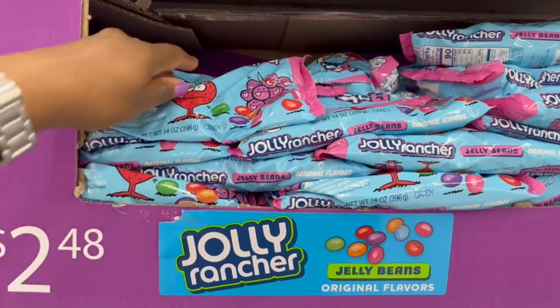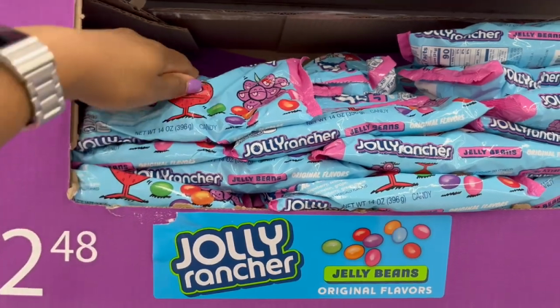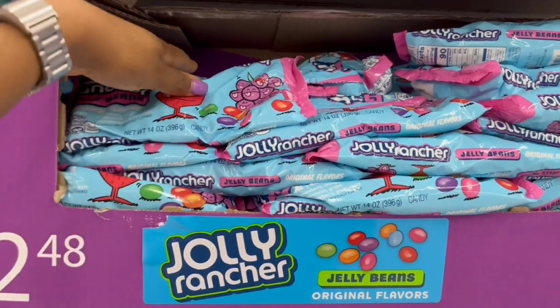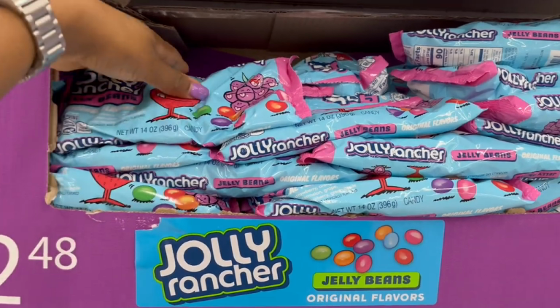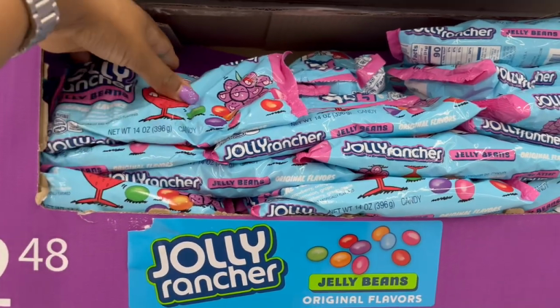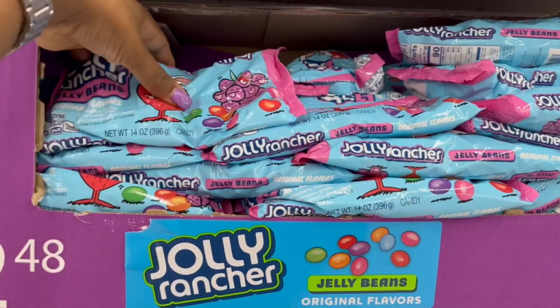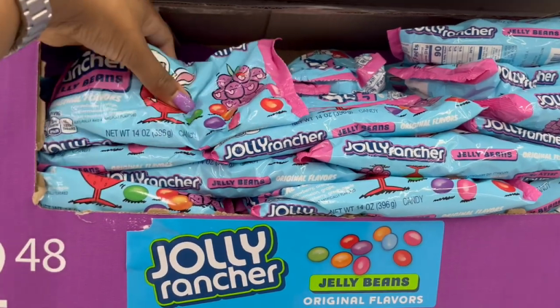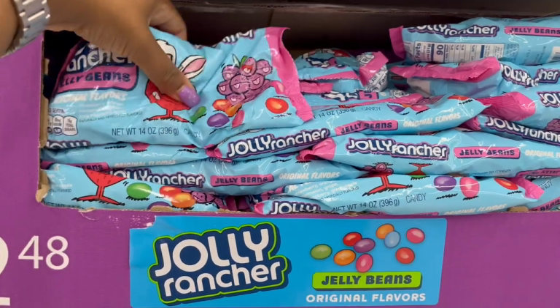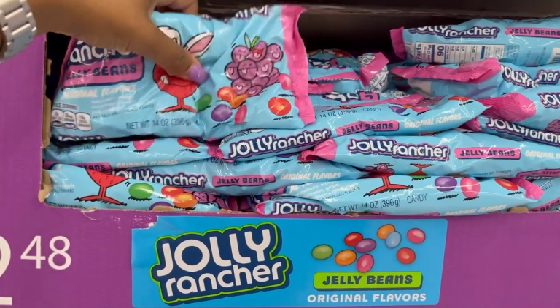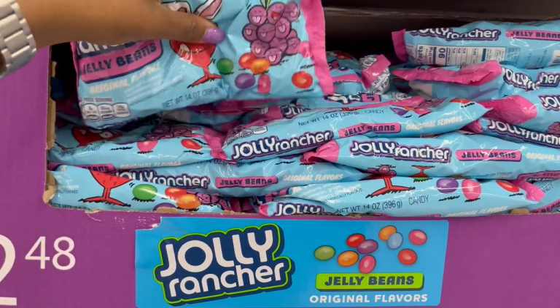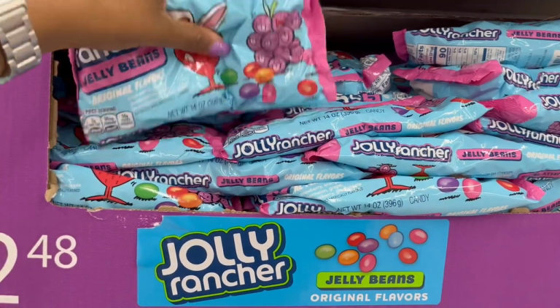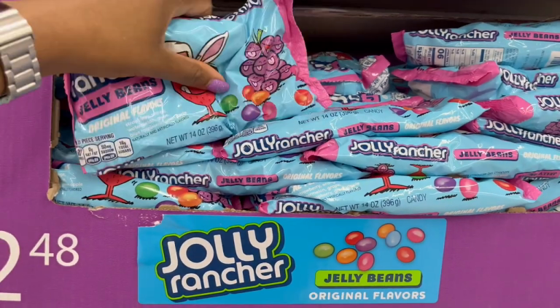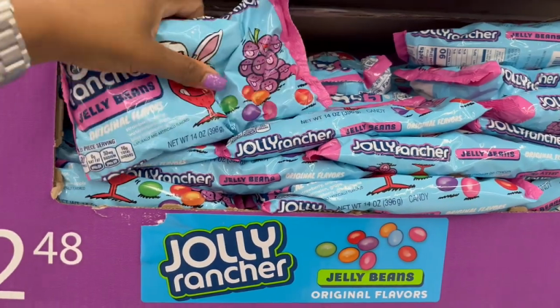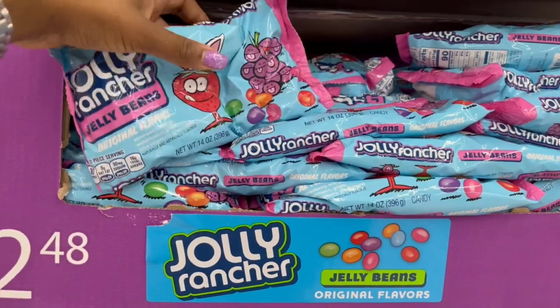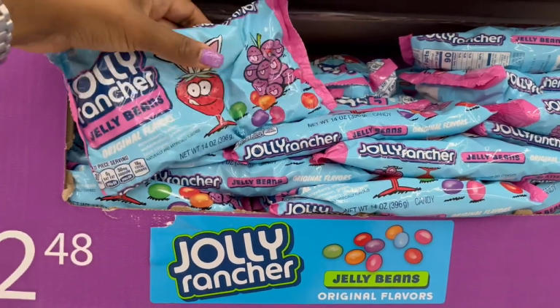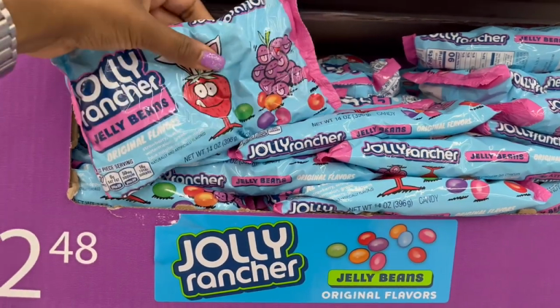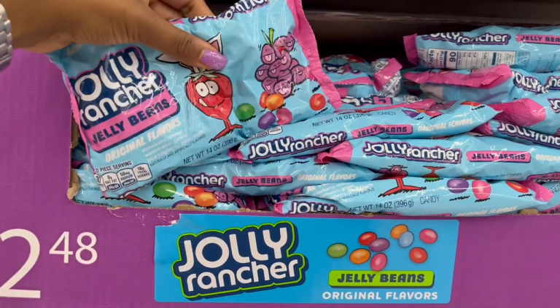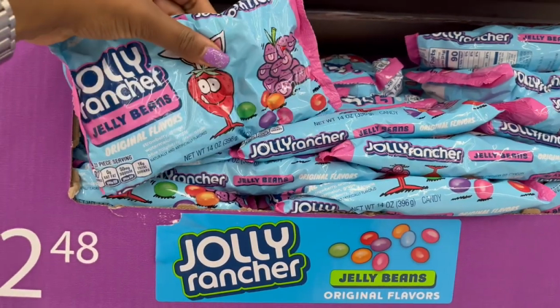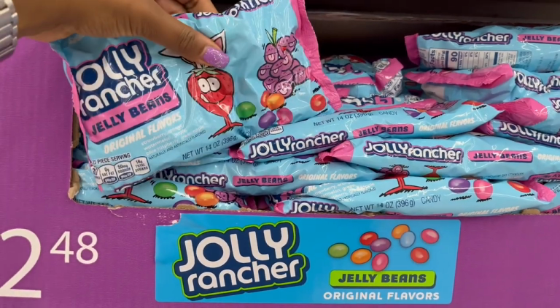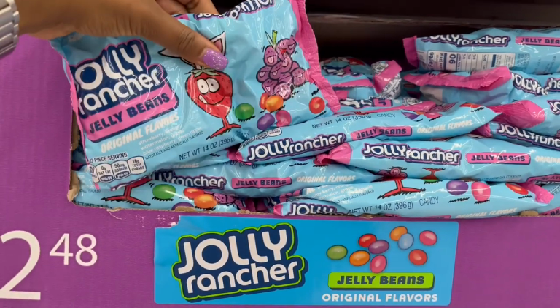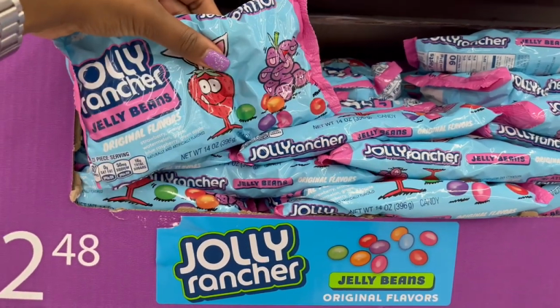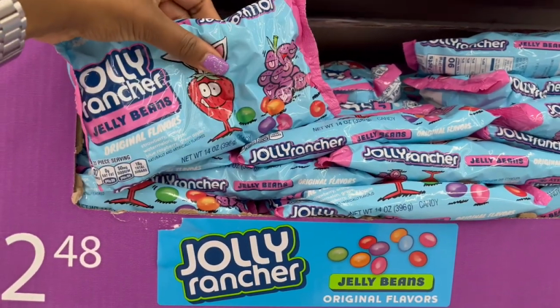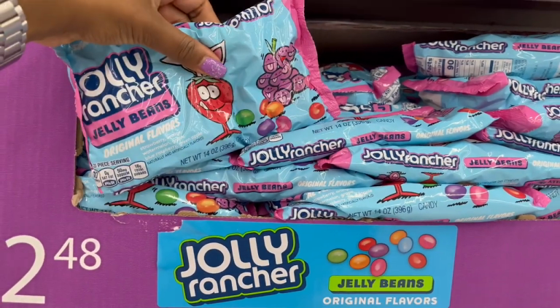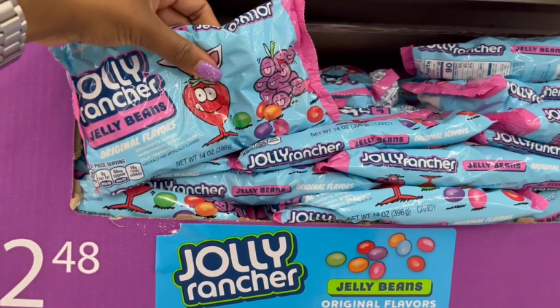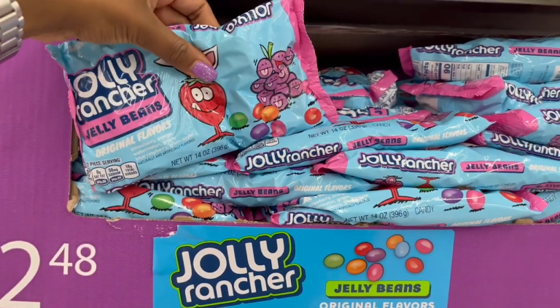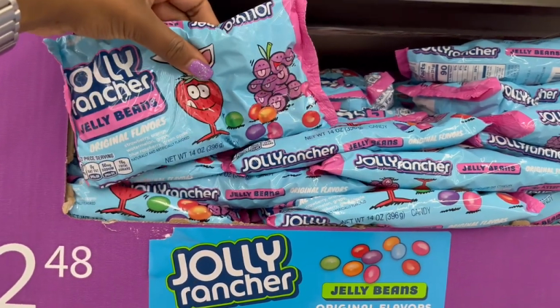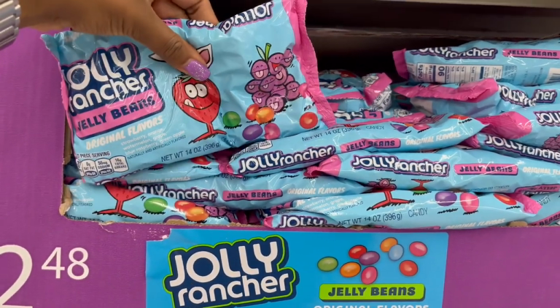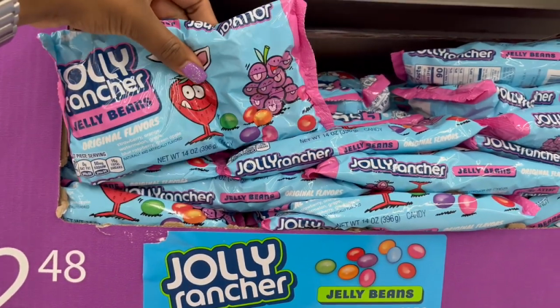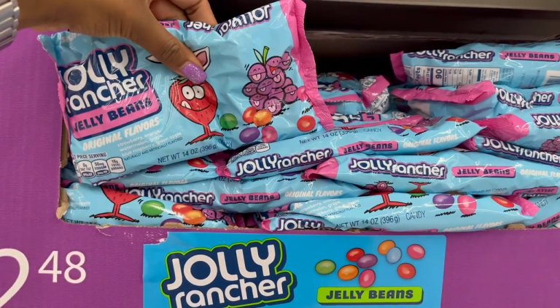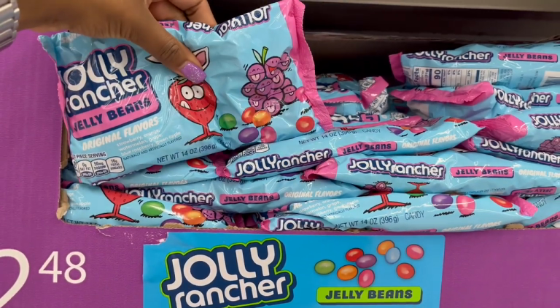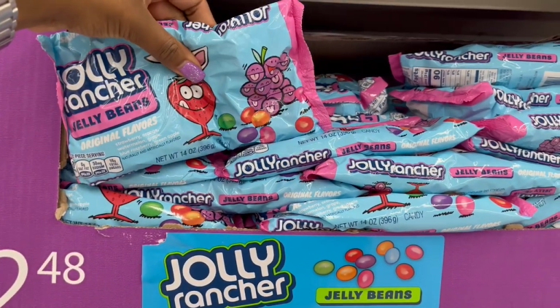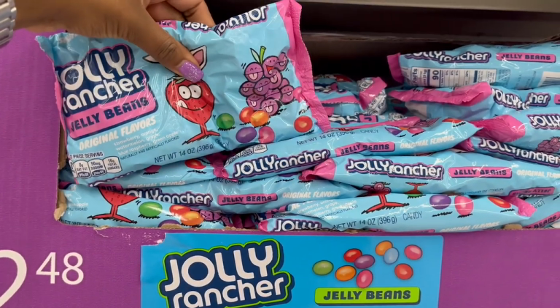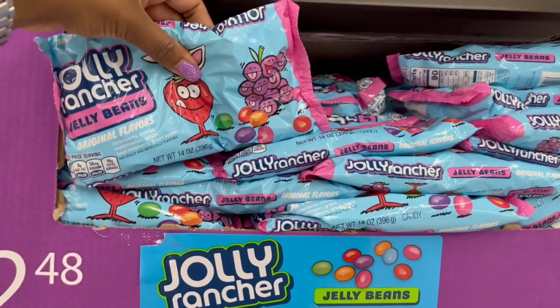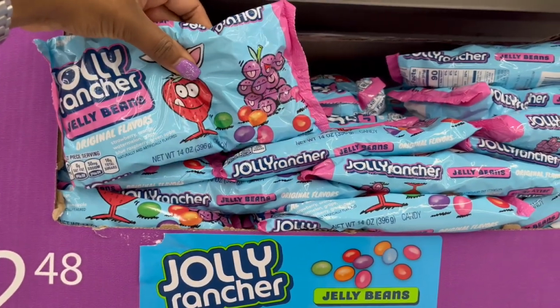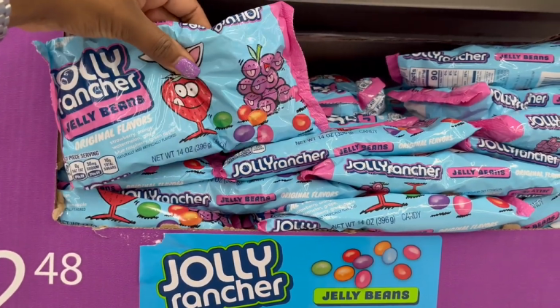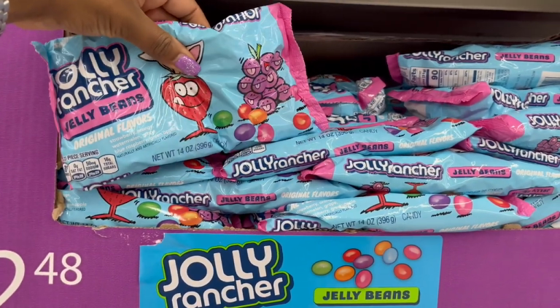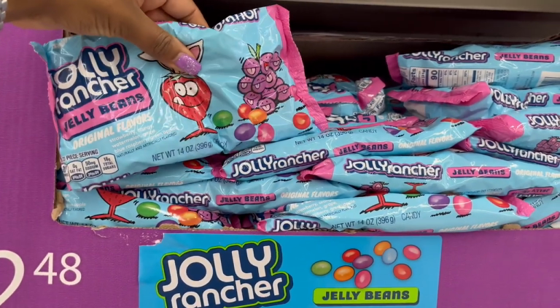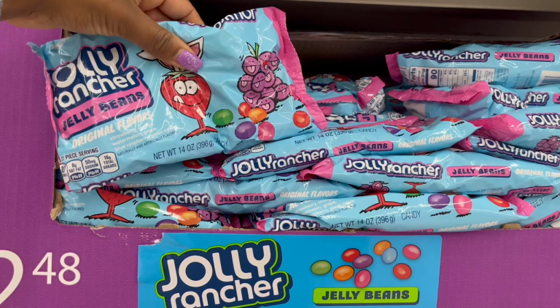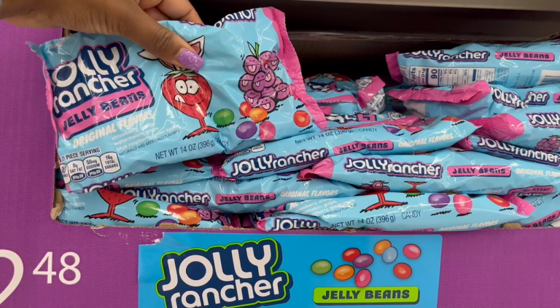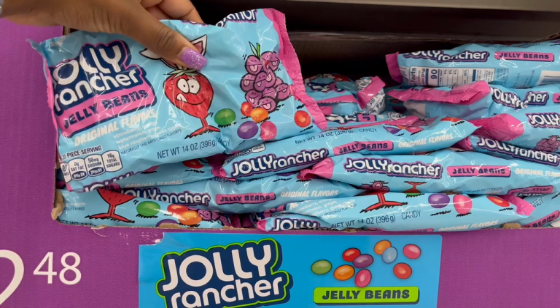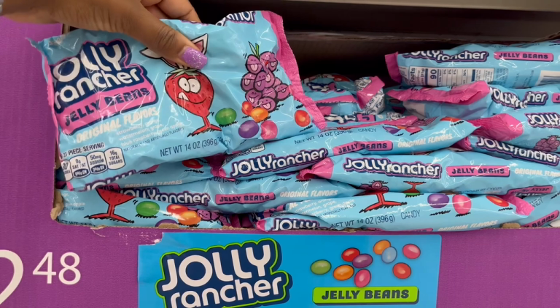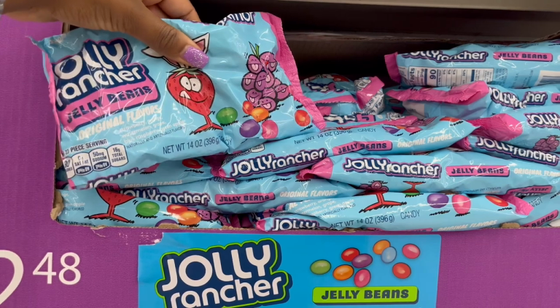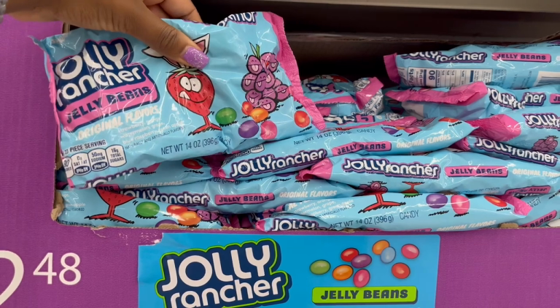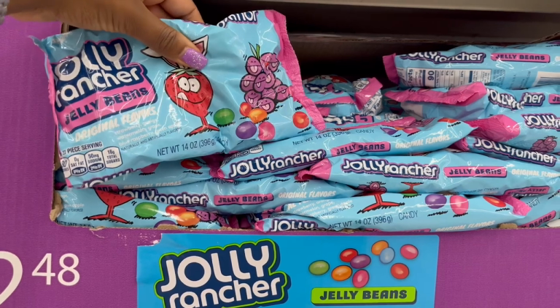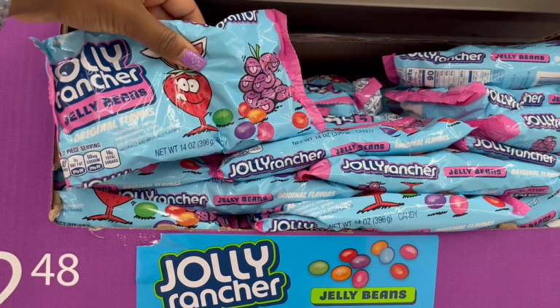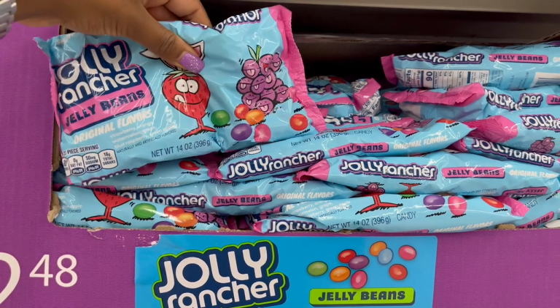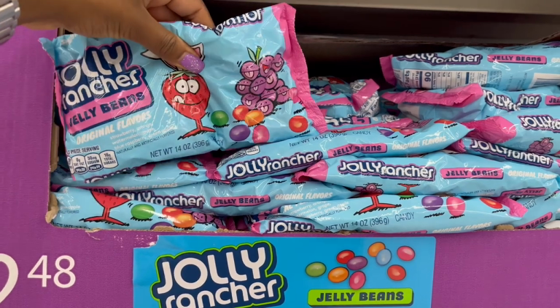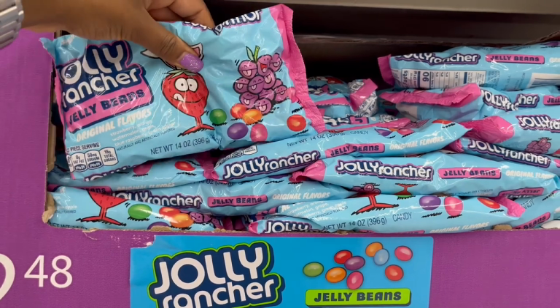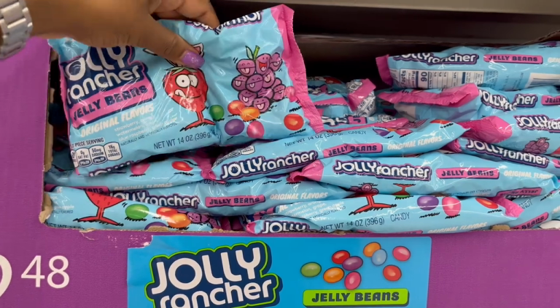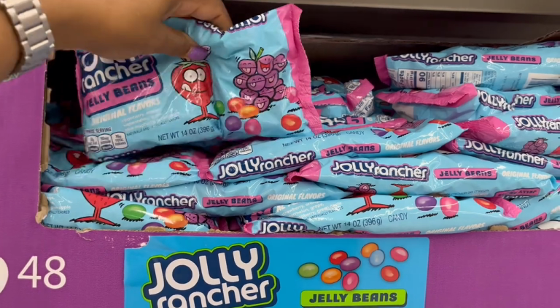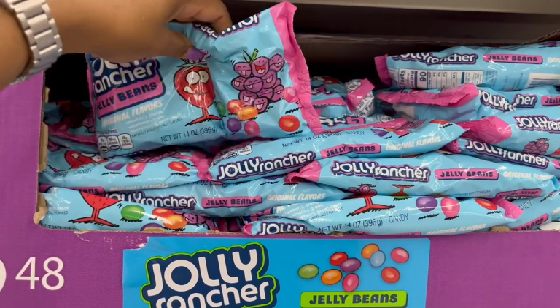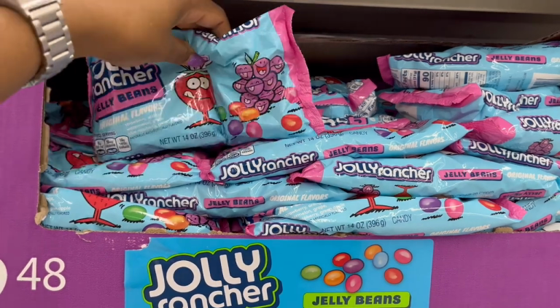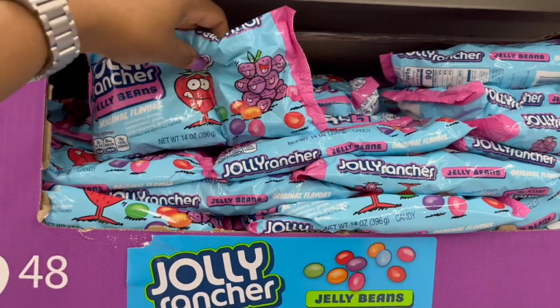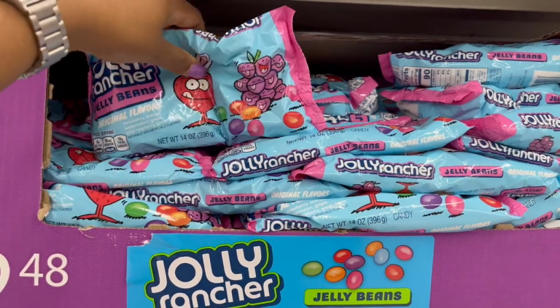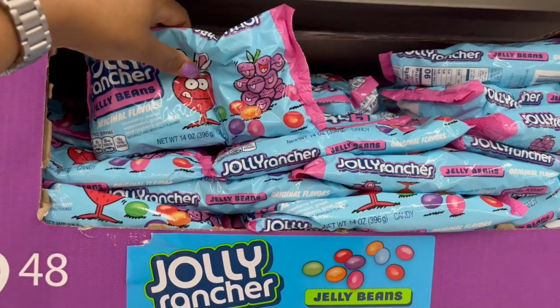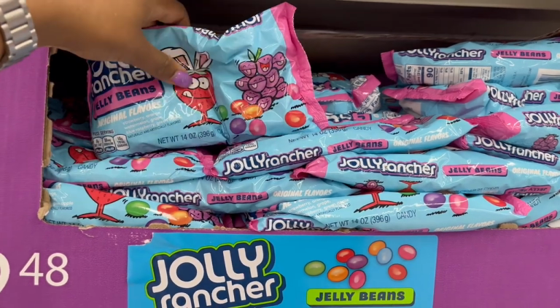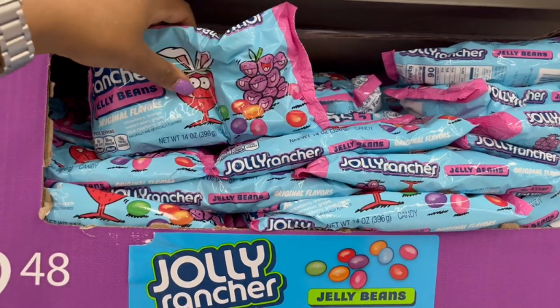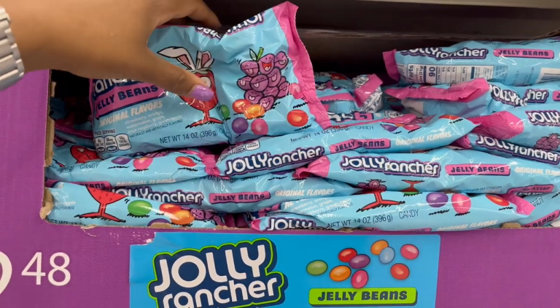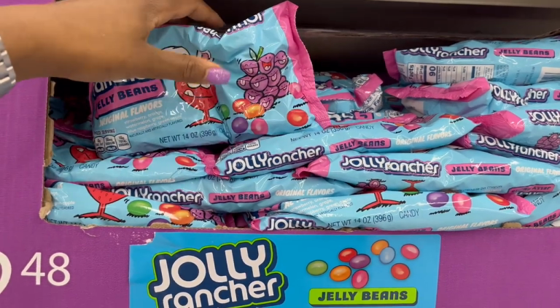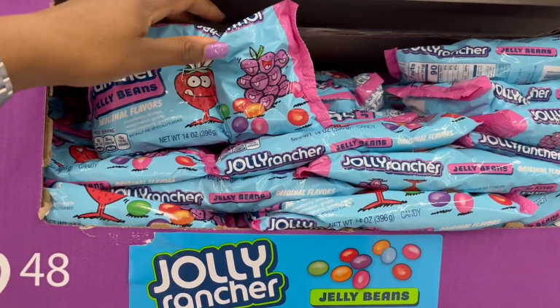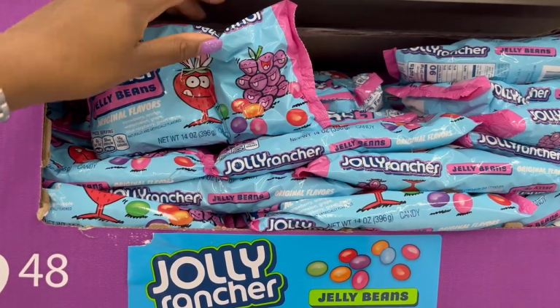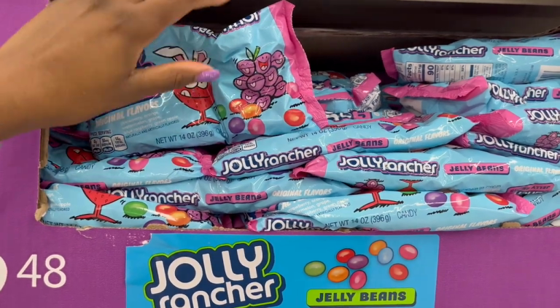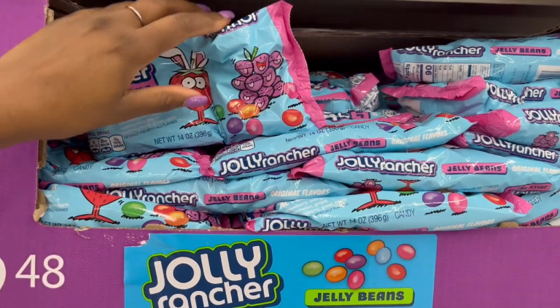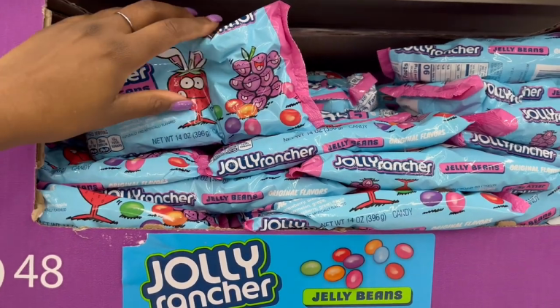For $2.48 there are some jelly beans — 14 ounces — the Jolly Rancher jelly beans, which I've actually never tried before, so those ones are kind of intriguing.